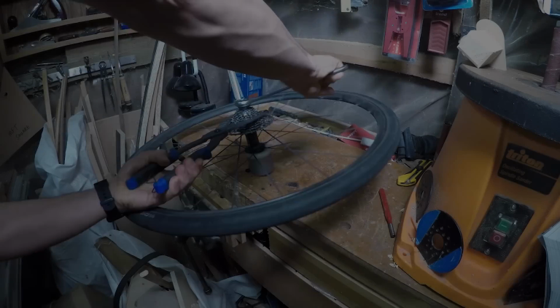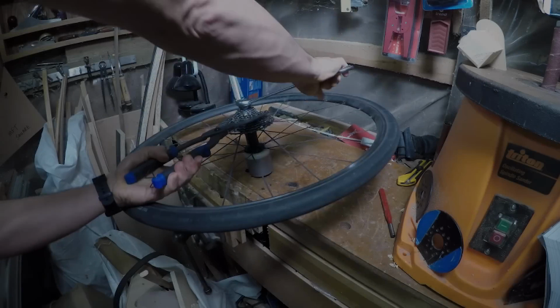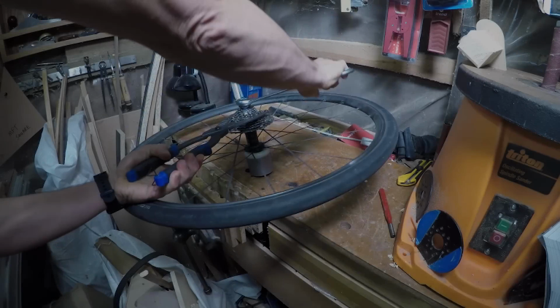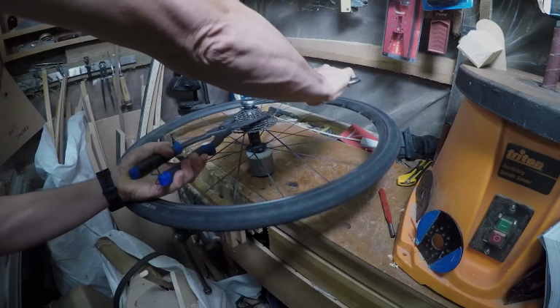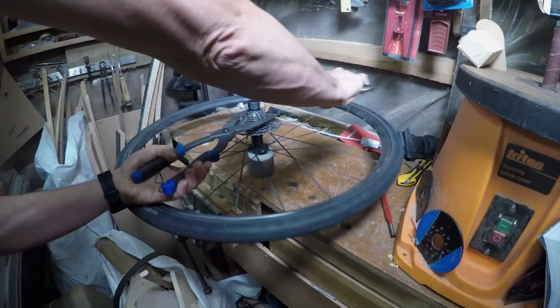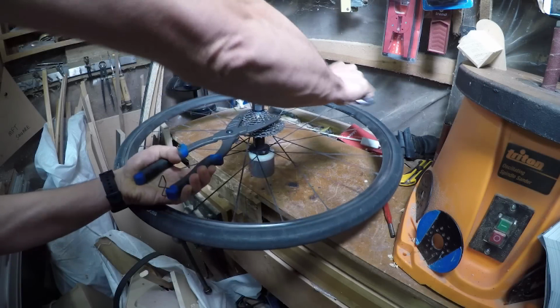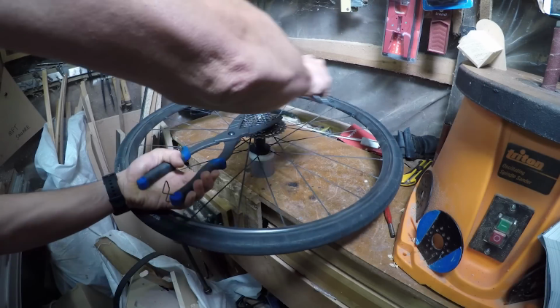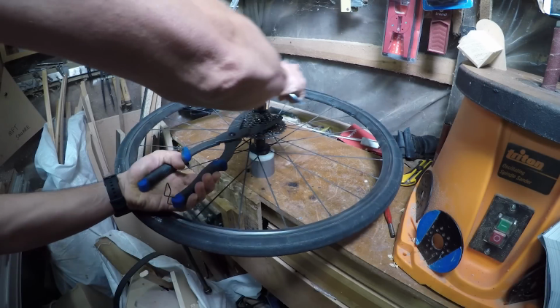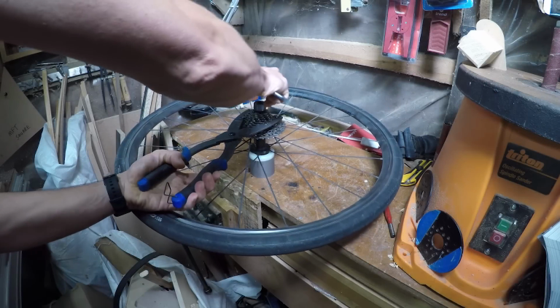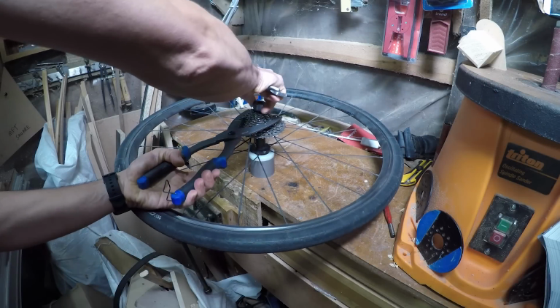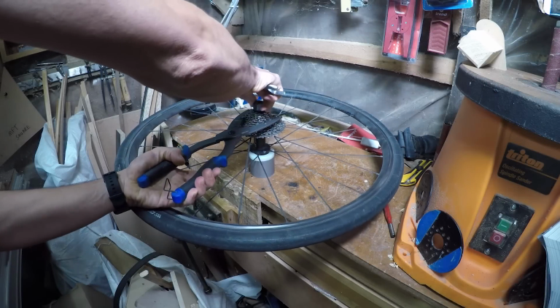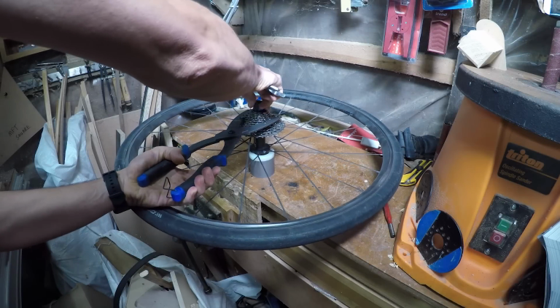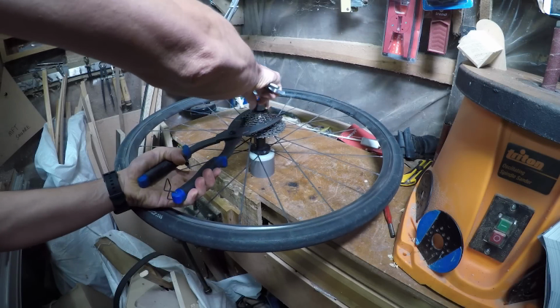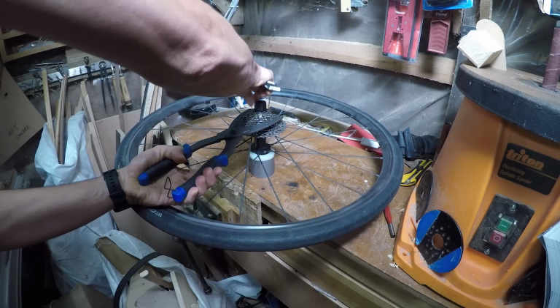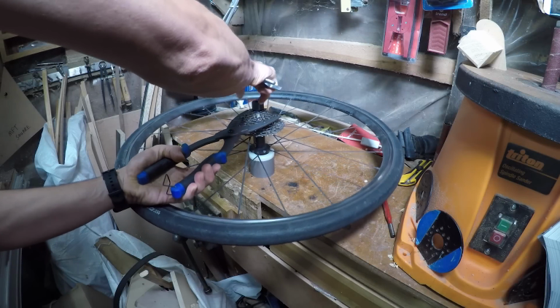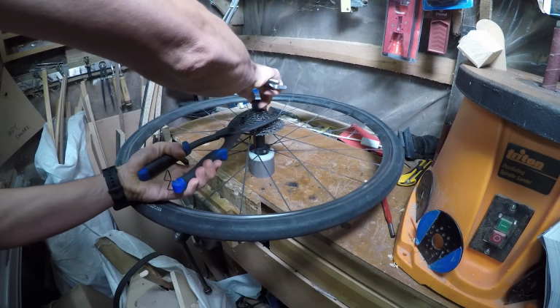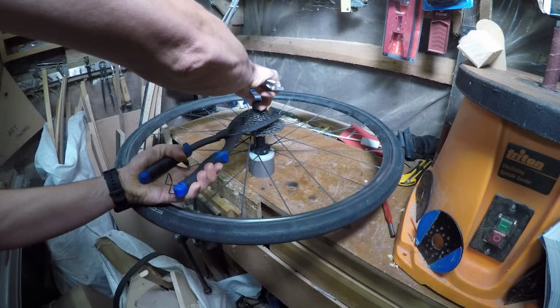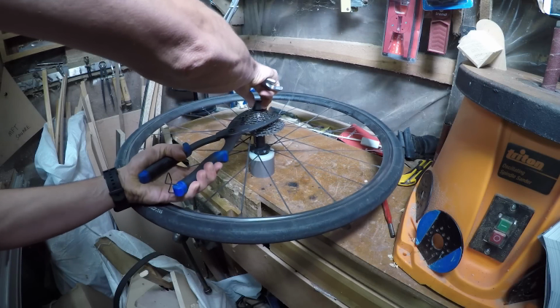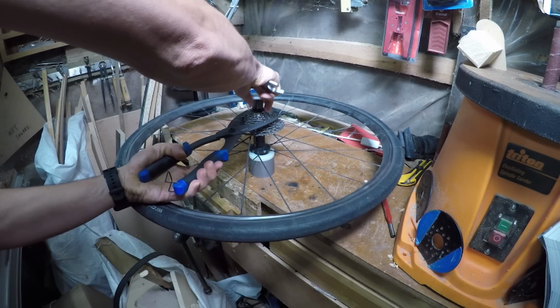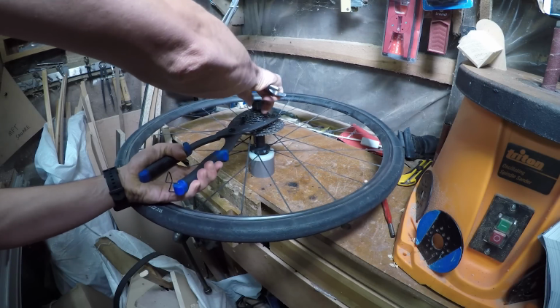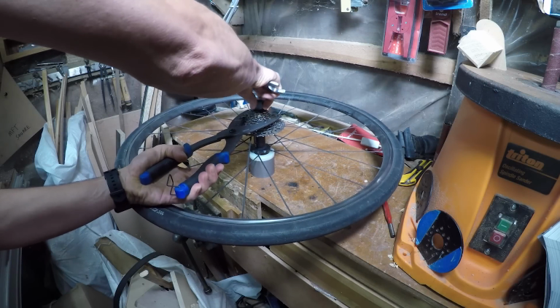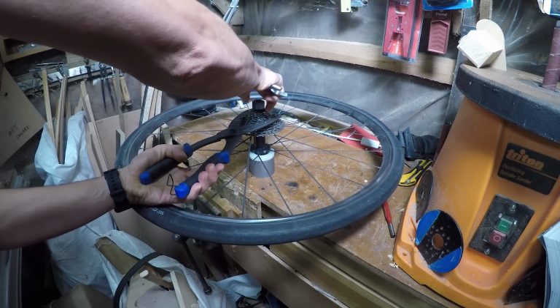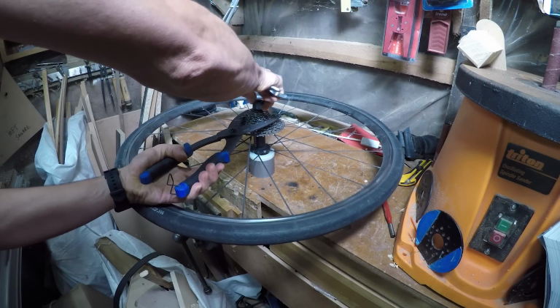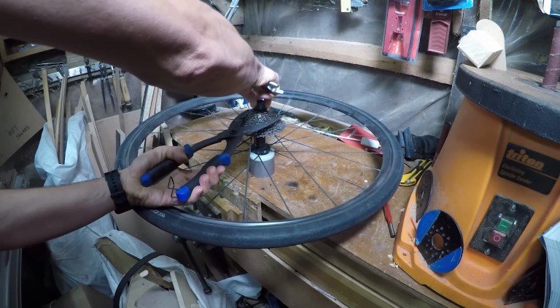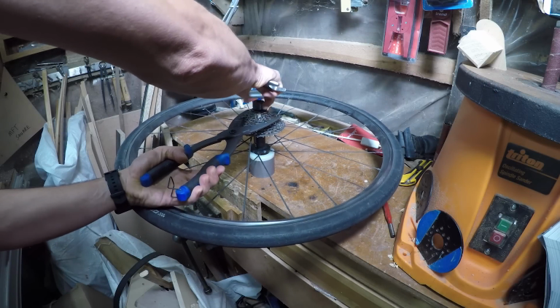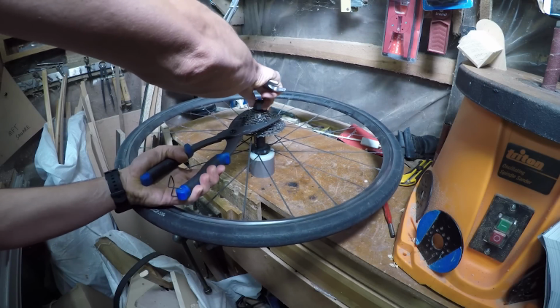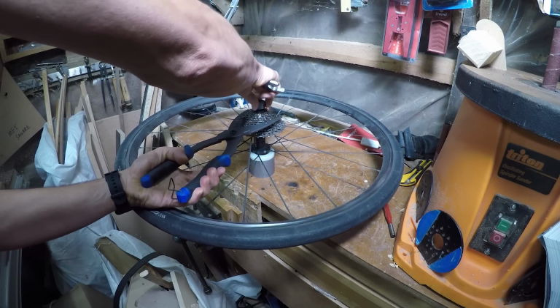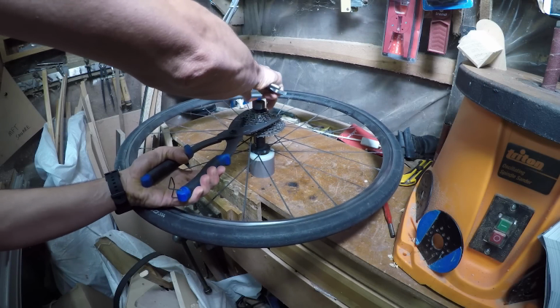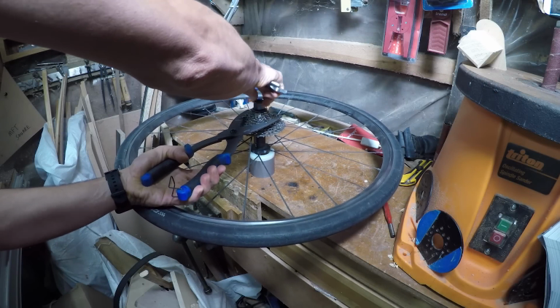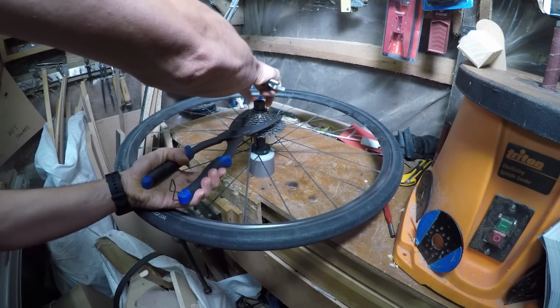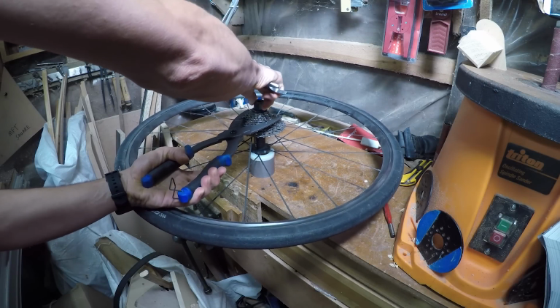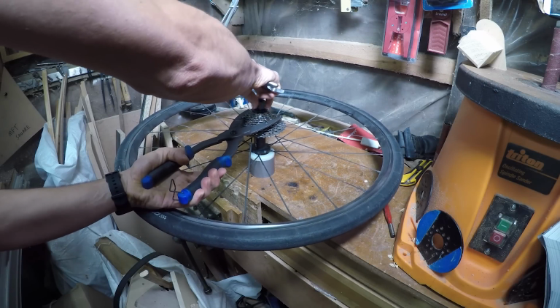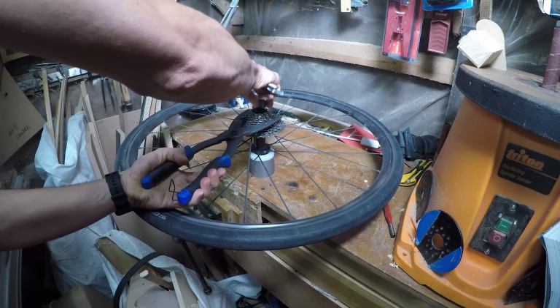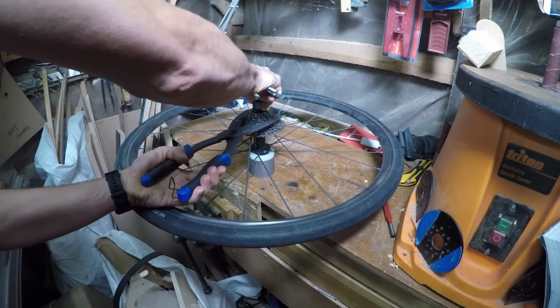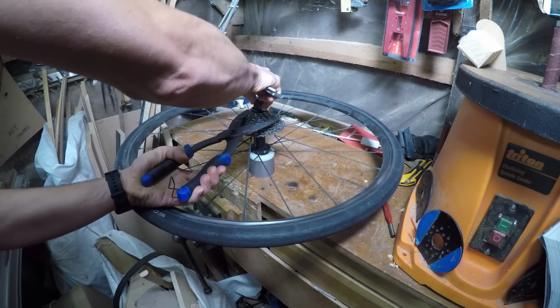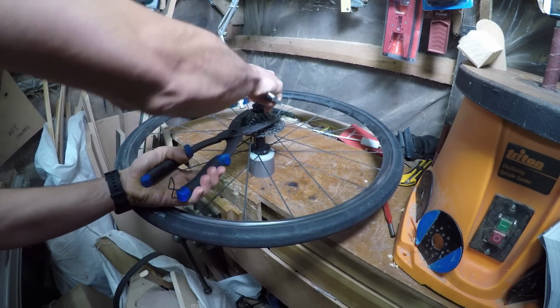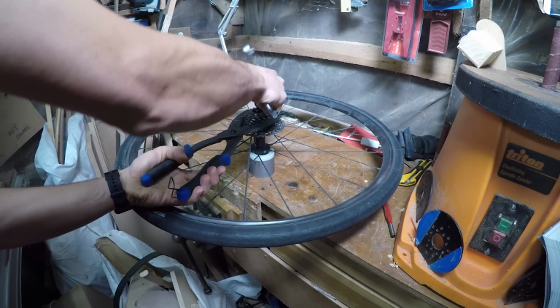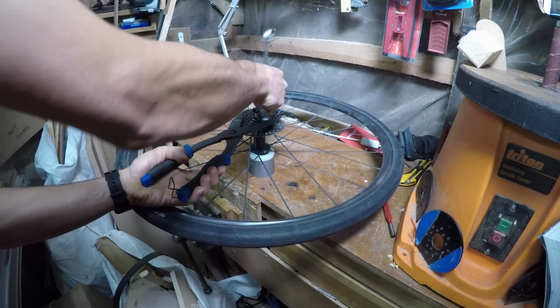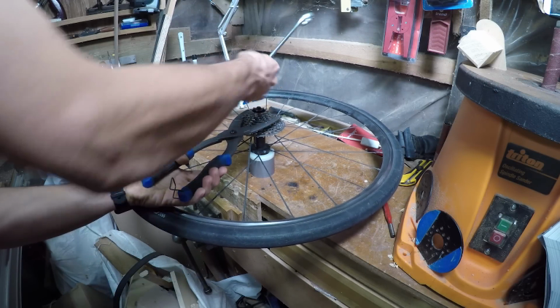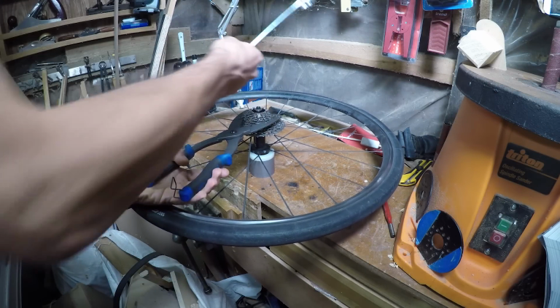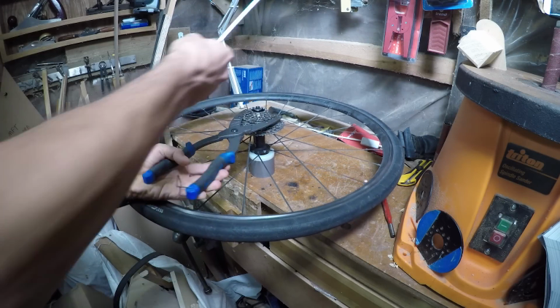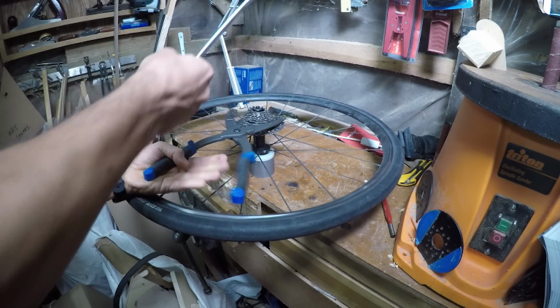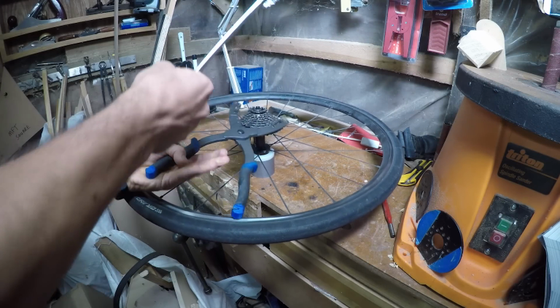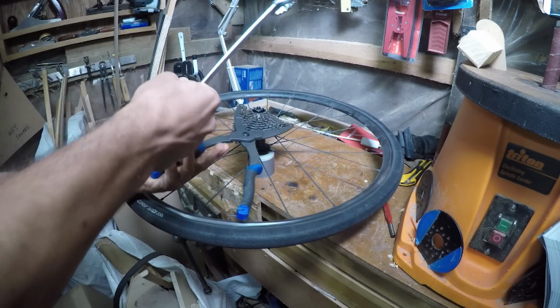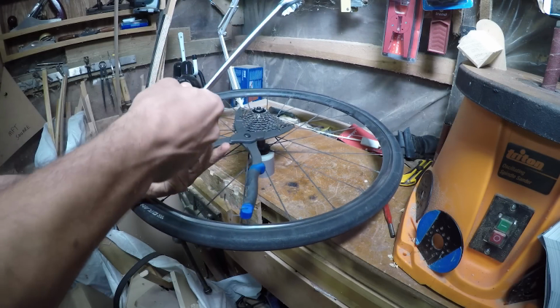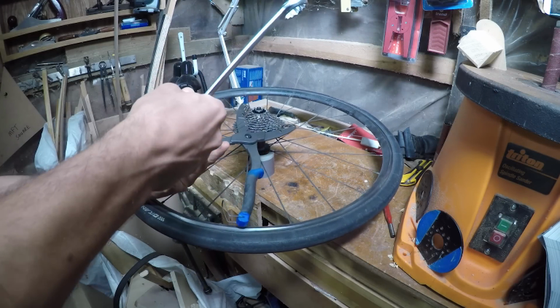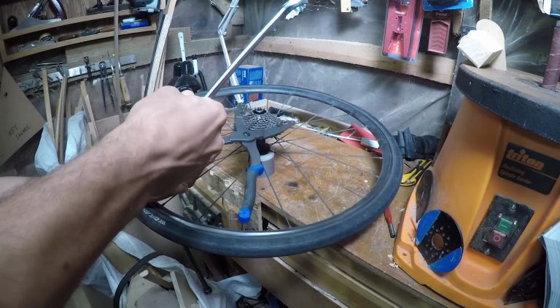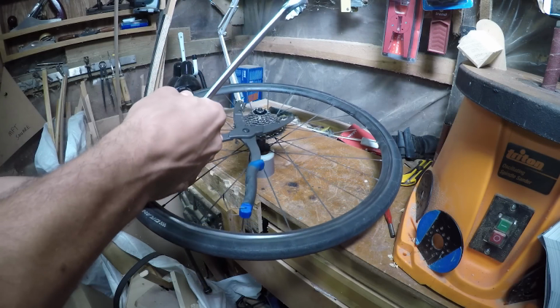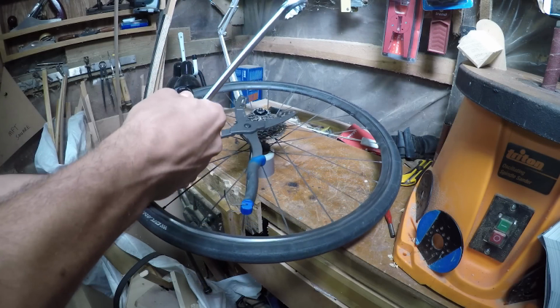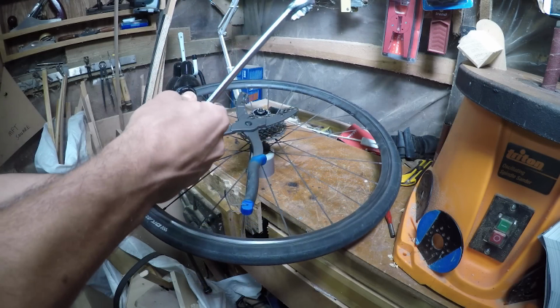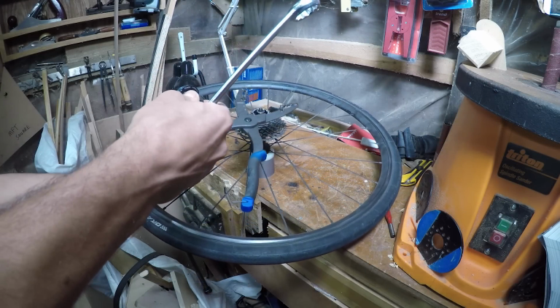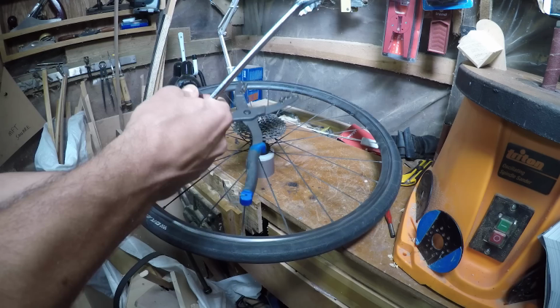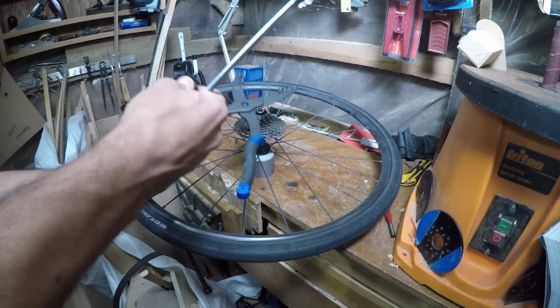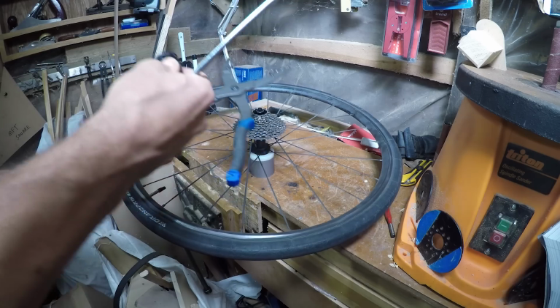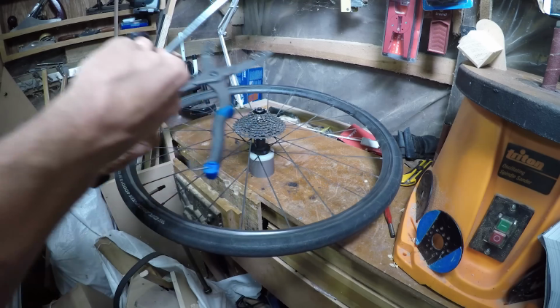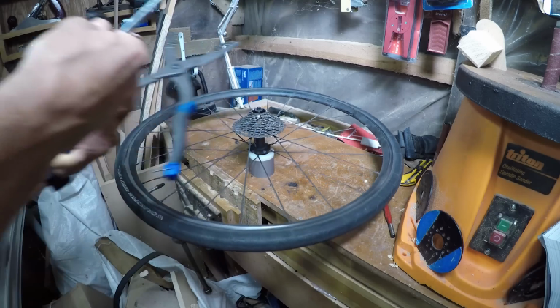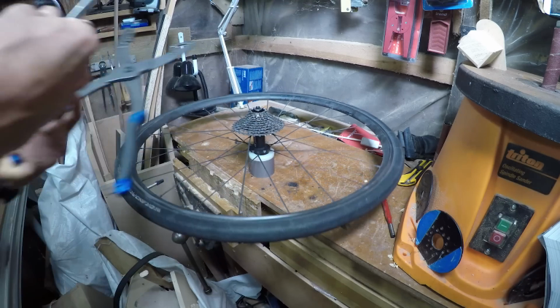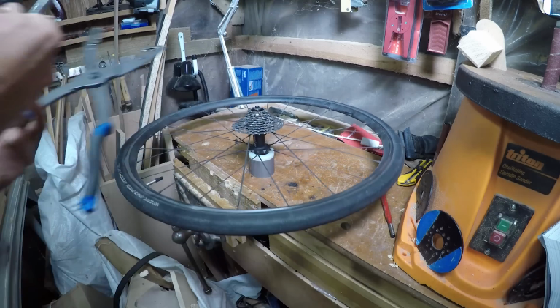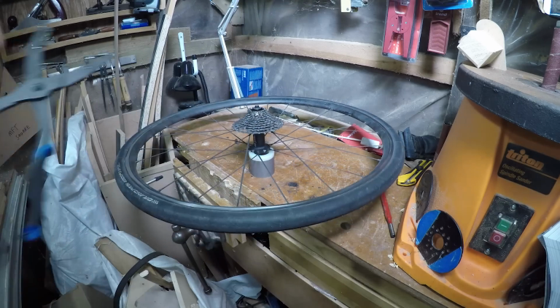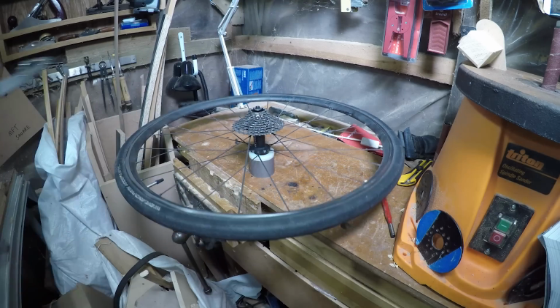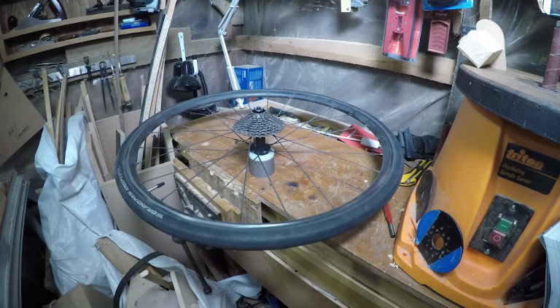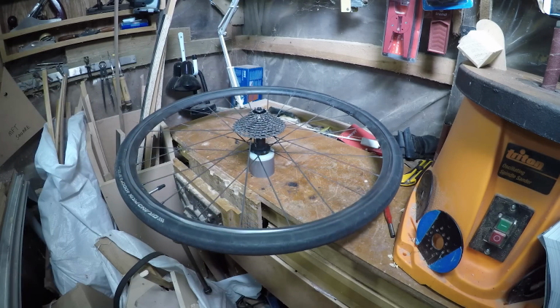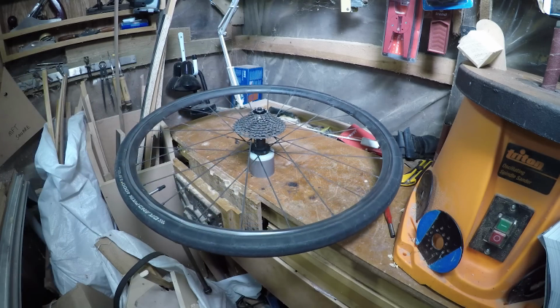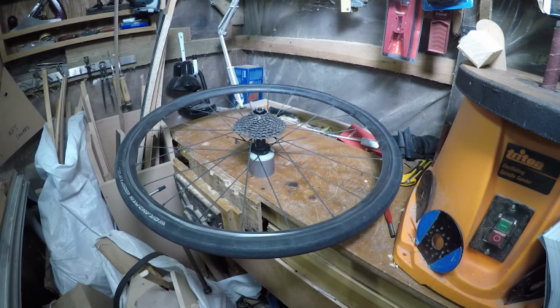In this video we're going to replace all the bearings in both the freehub, which is a 240S from DT Swiss, and the freehub body.